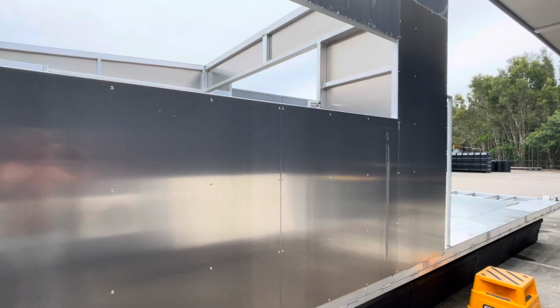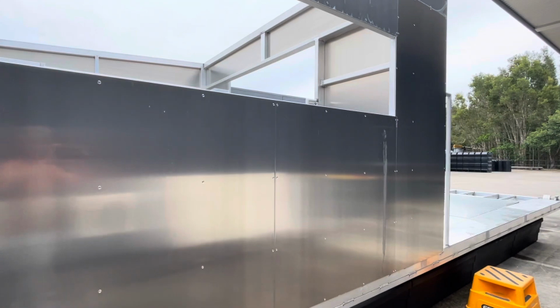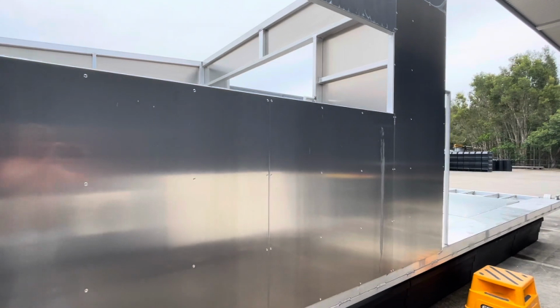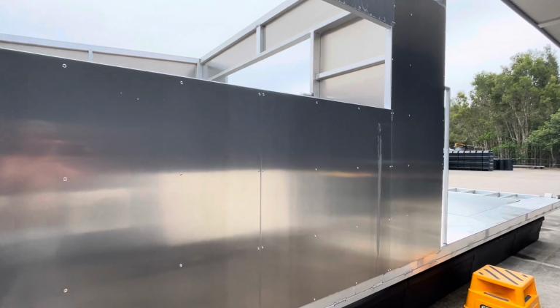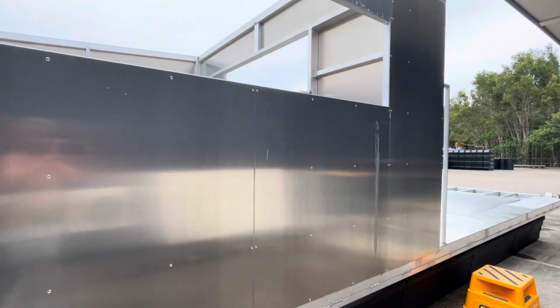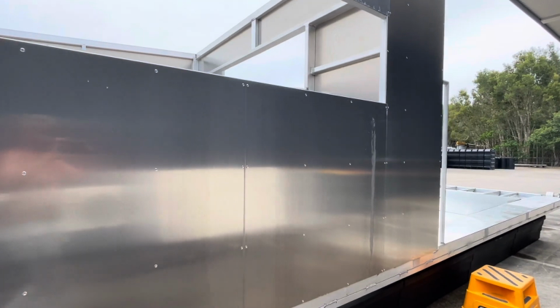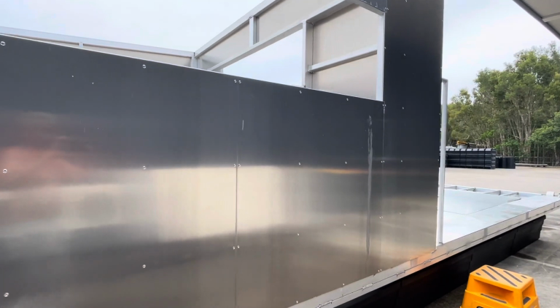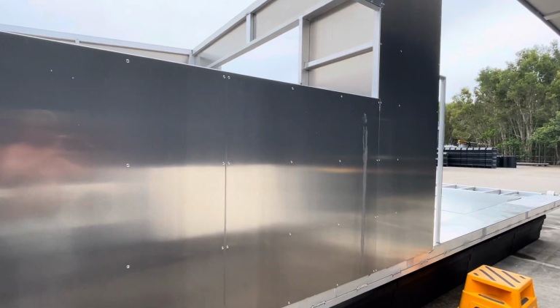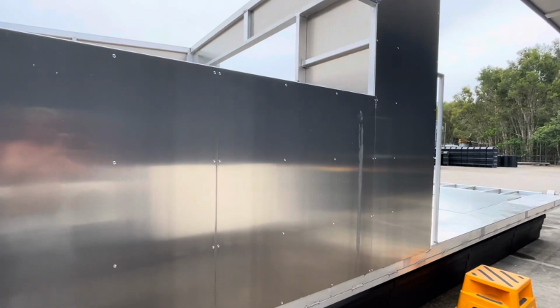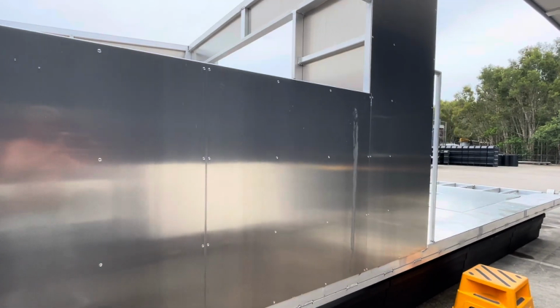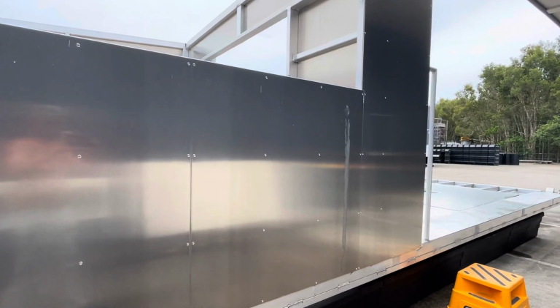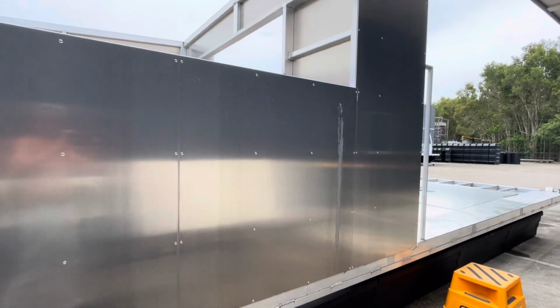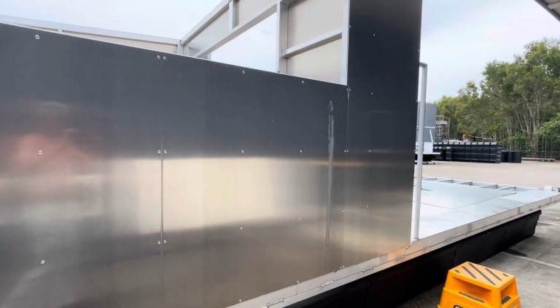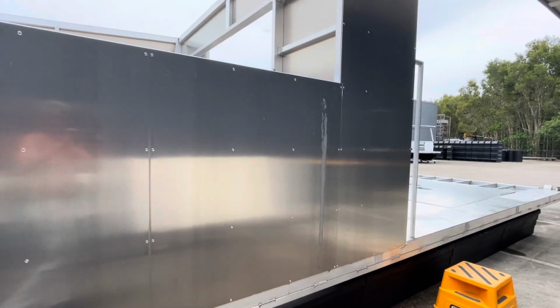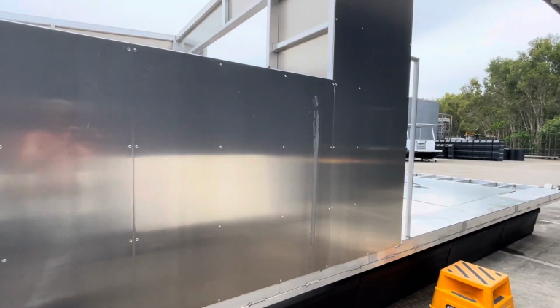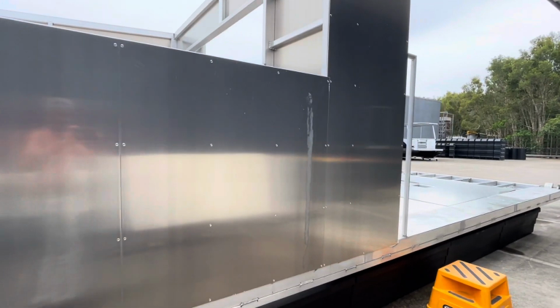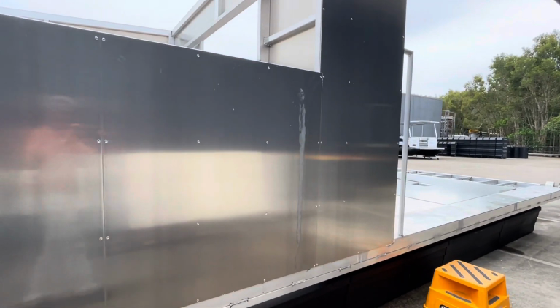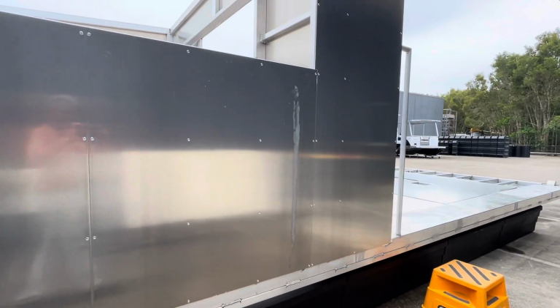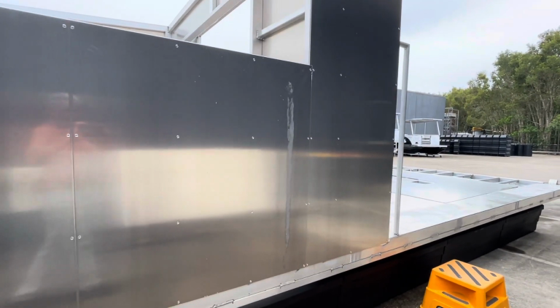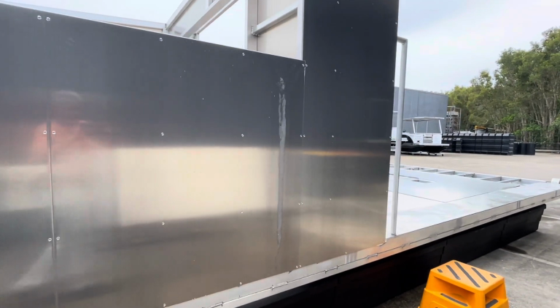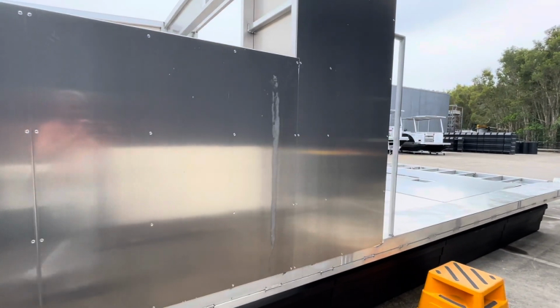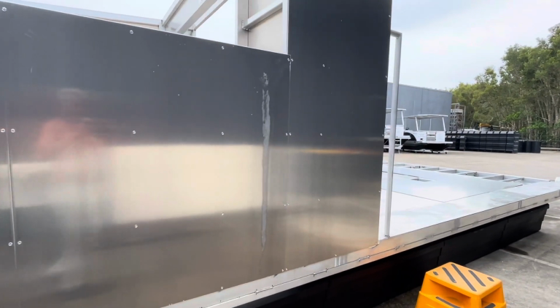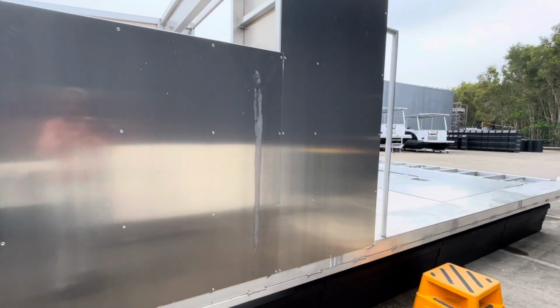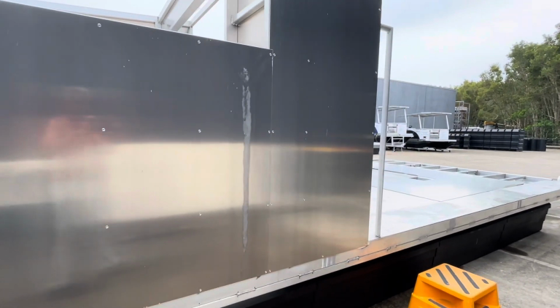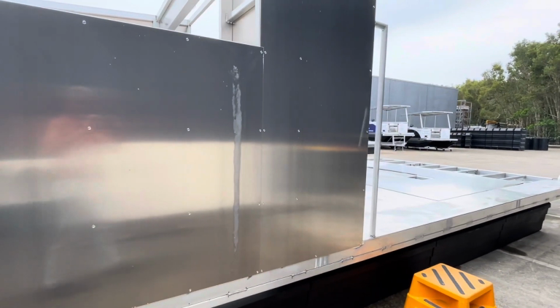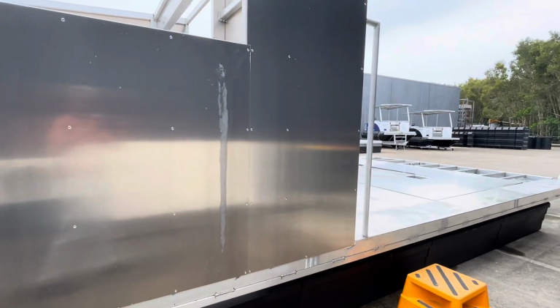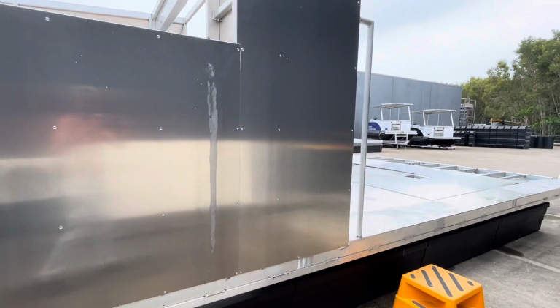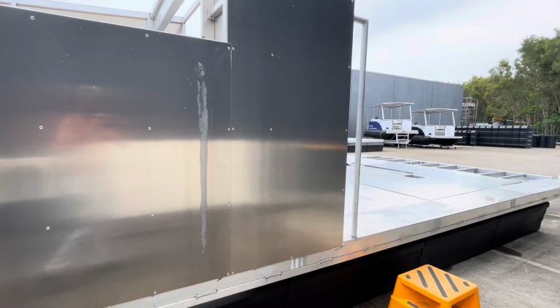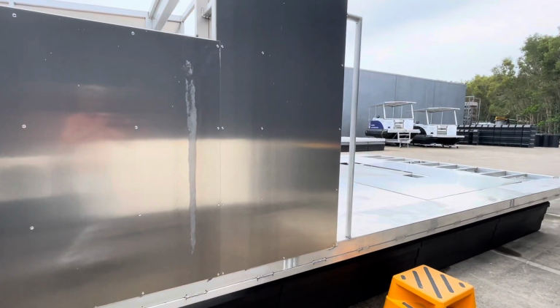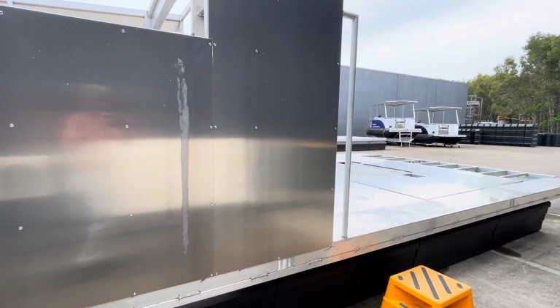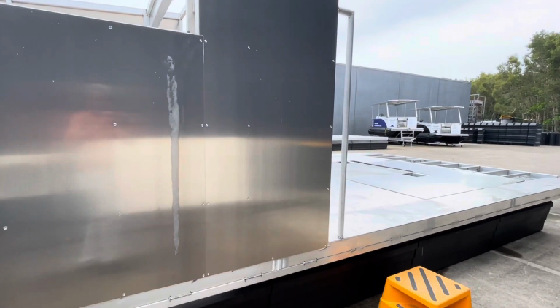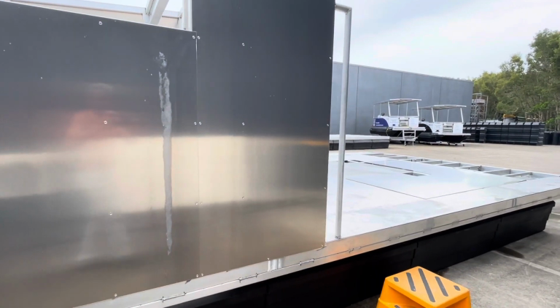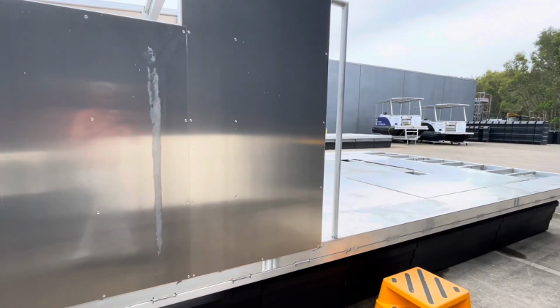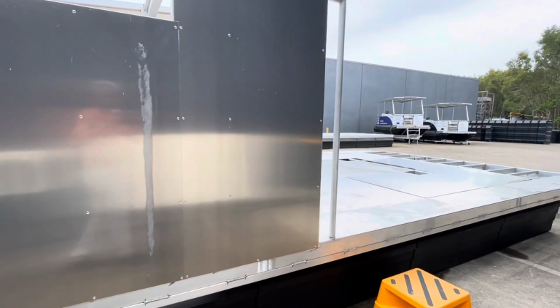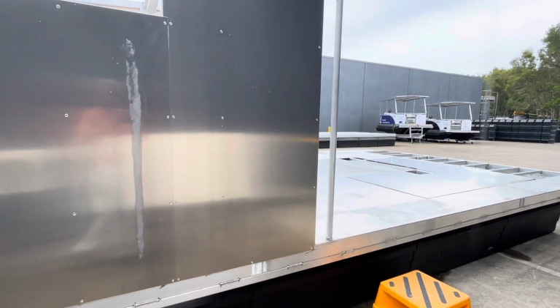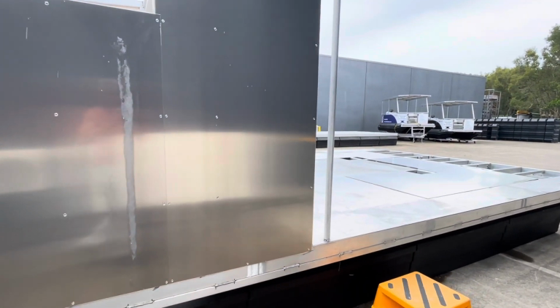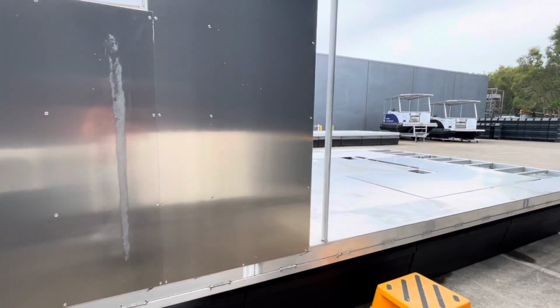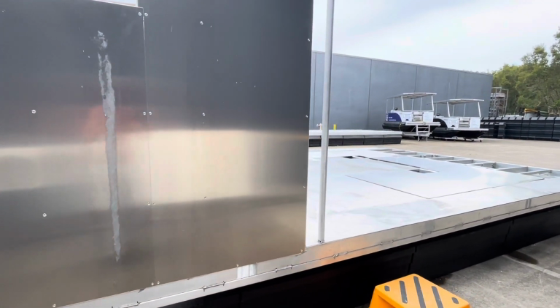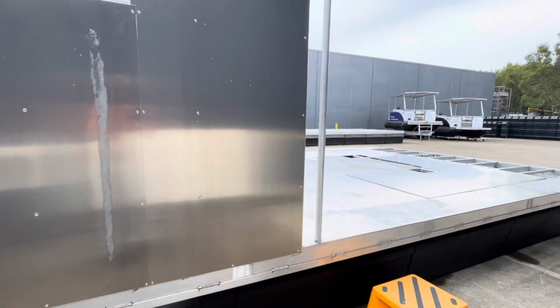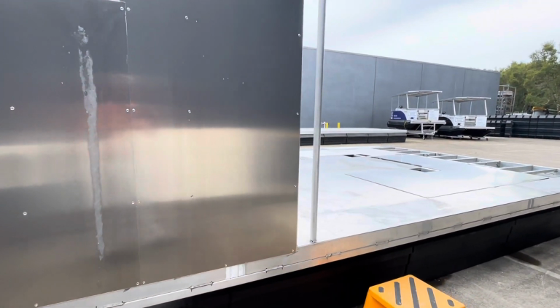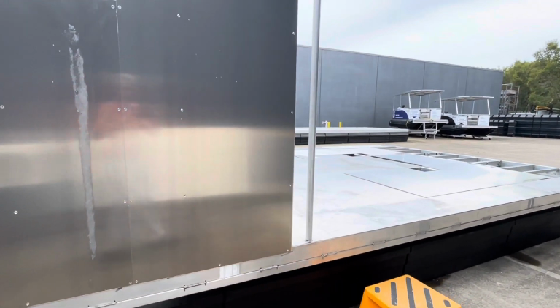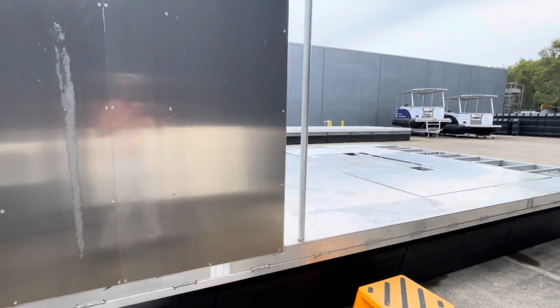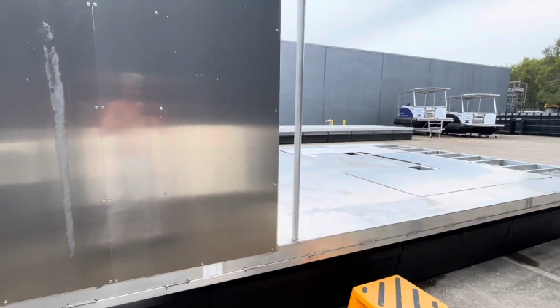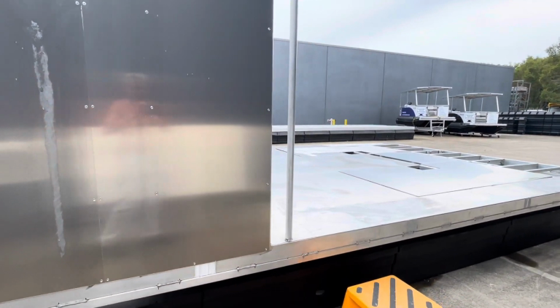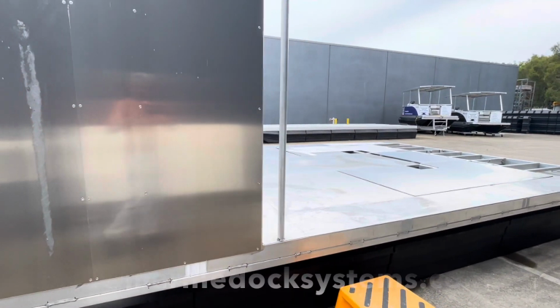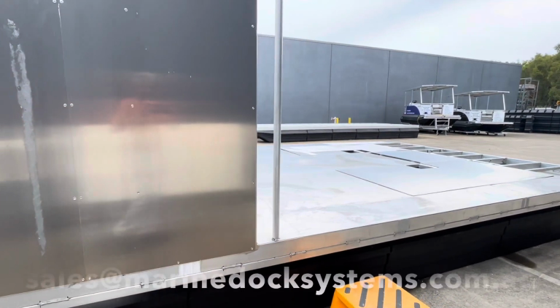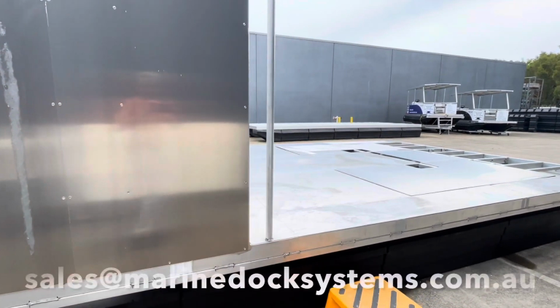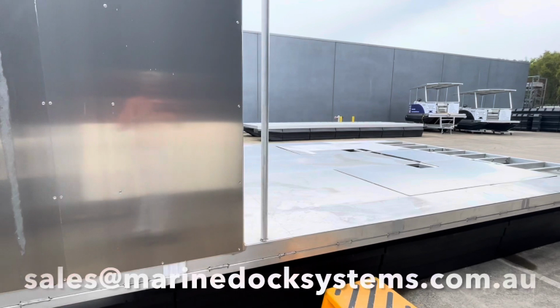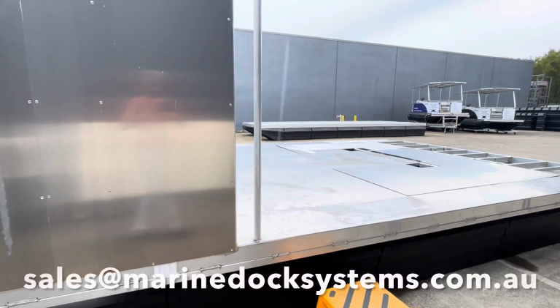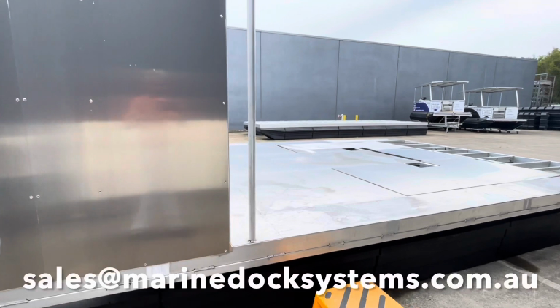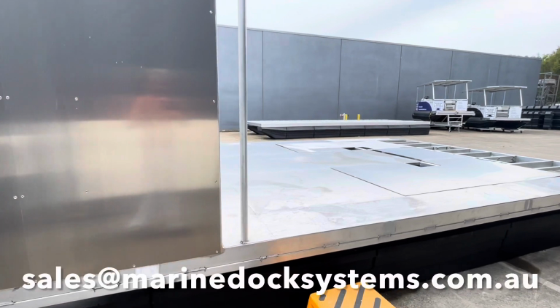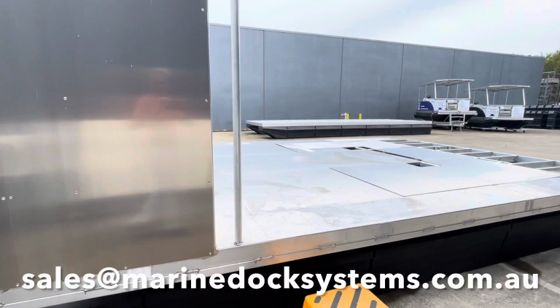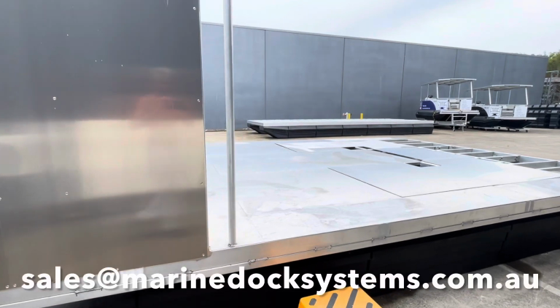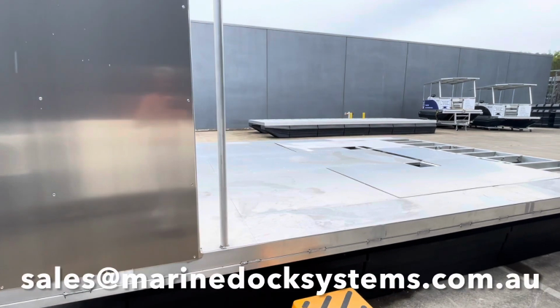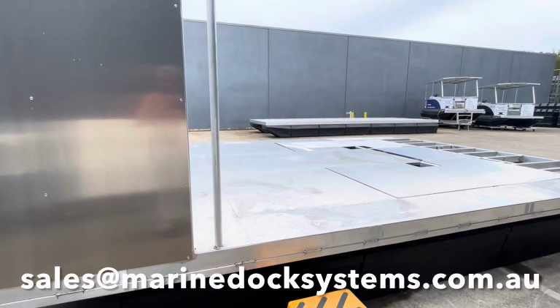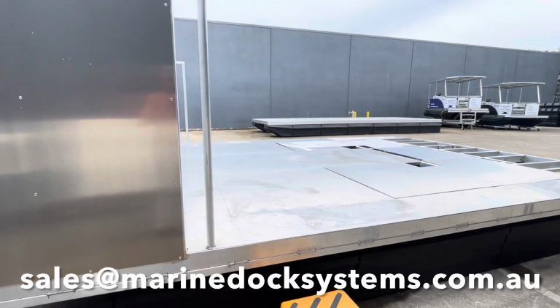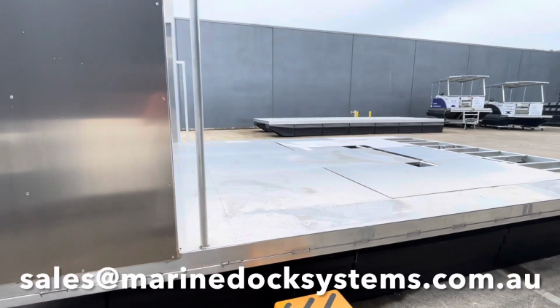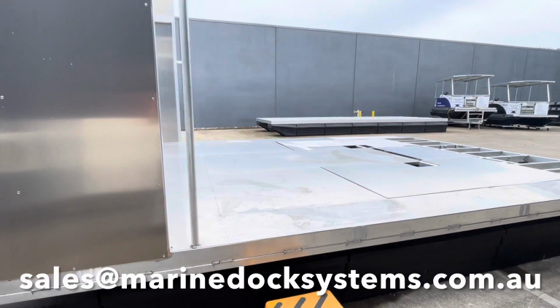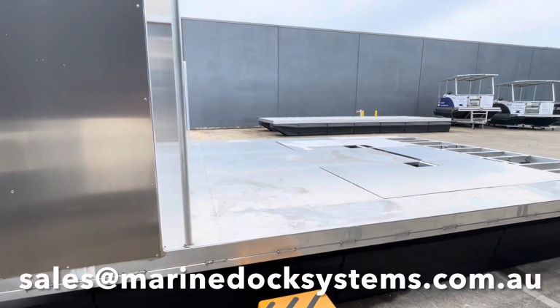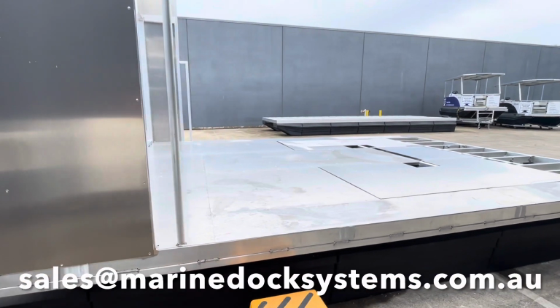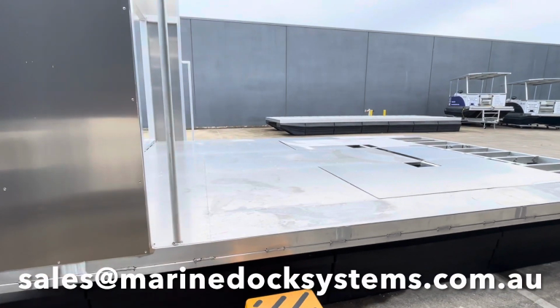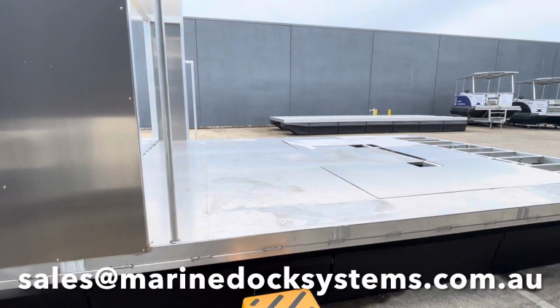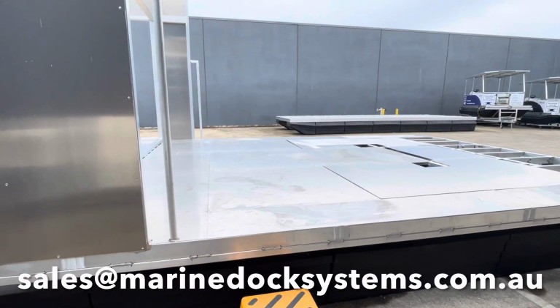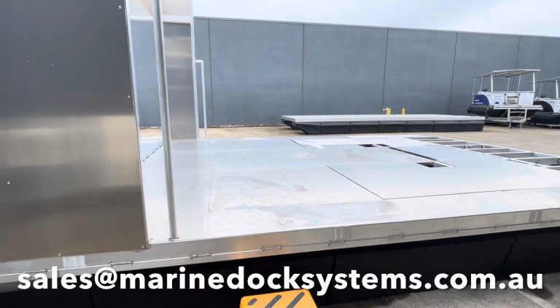If you're interested in building a boat, give us a call or email us at sales@marinedocksystems.com.